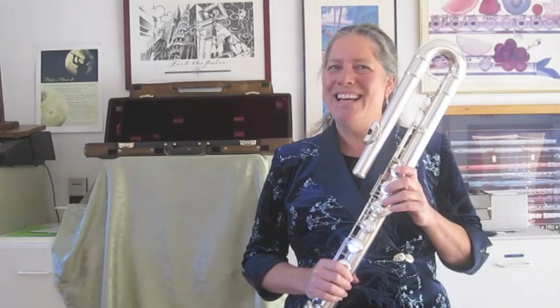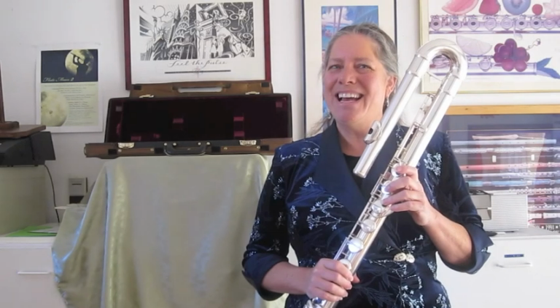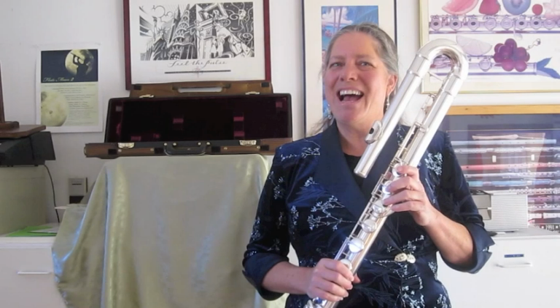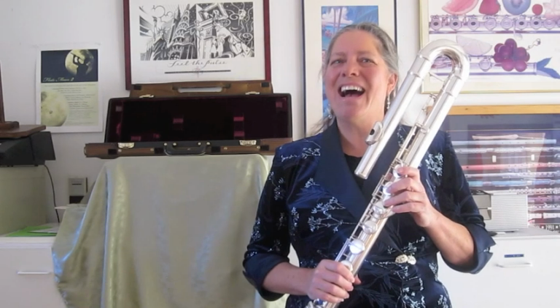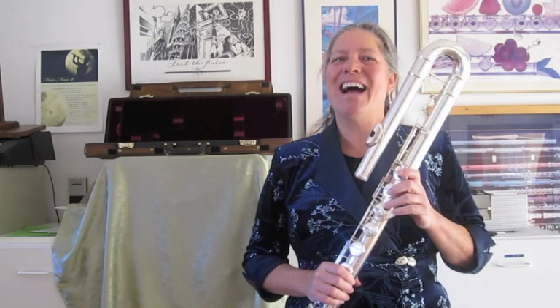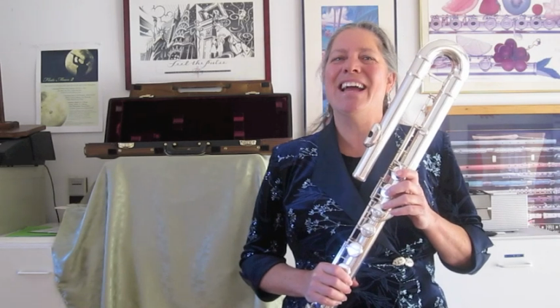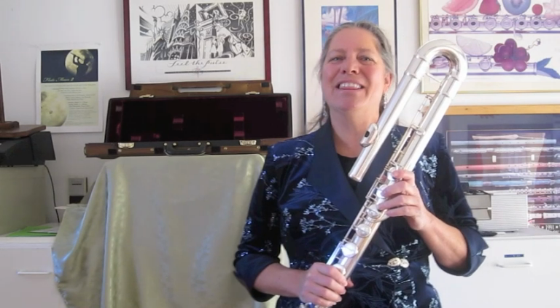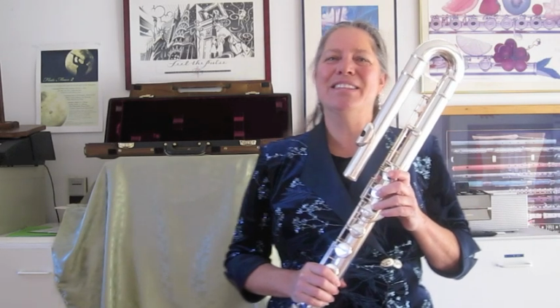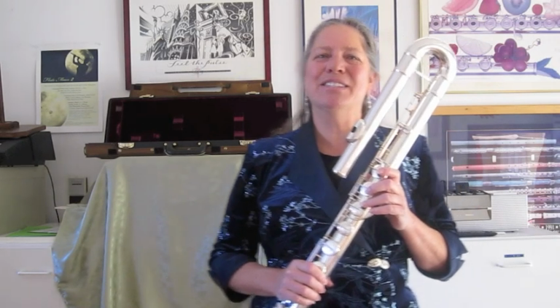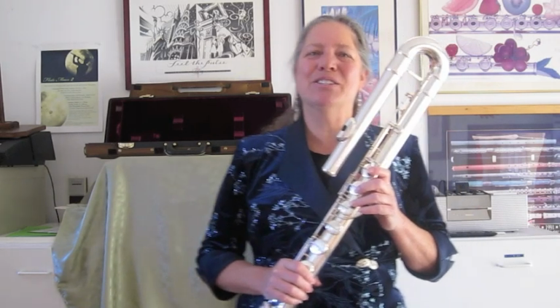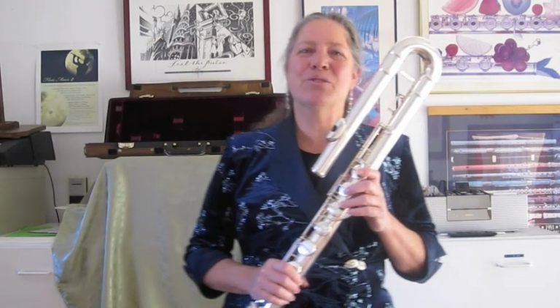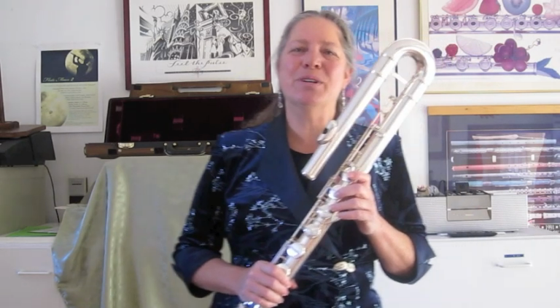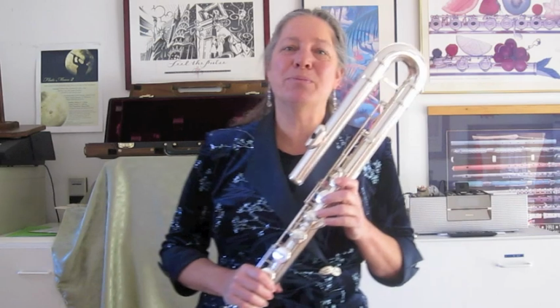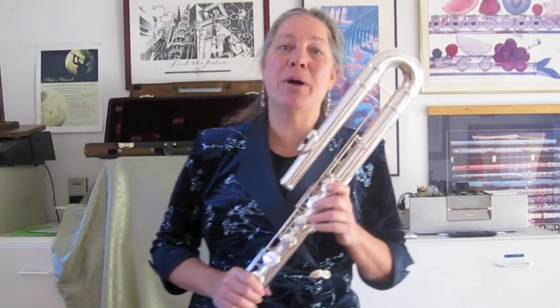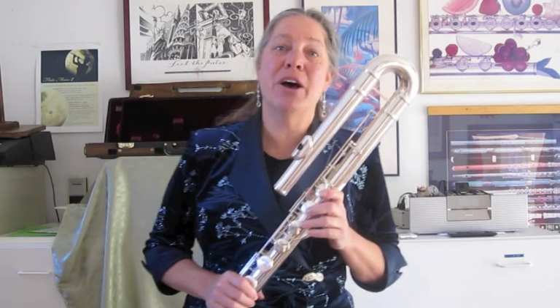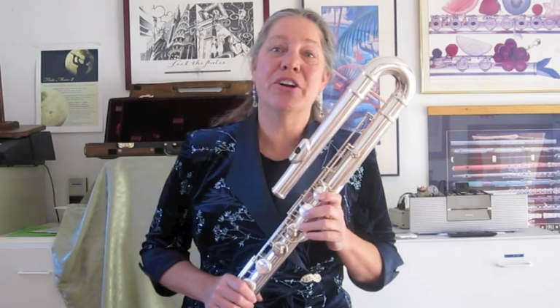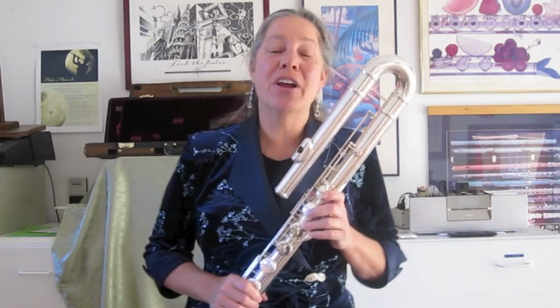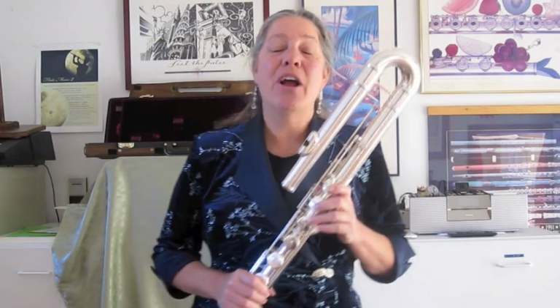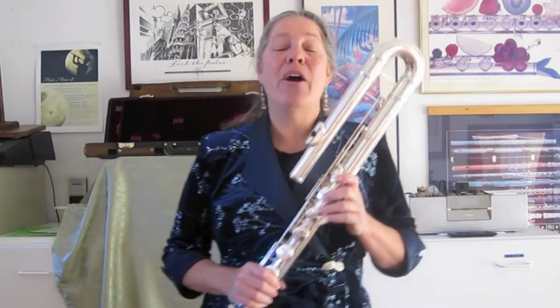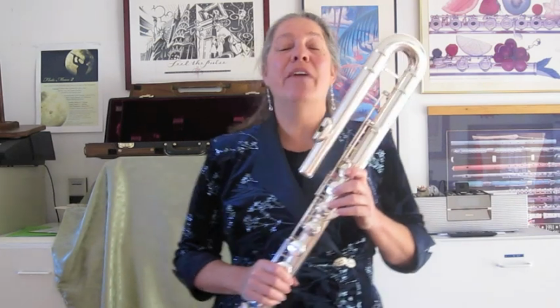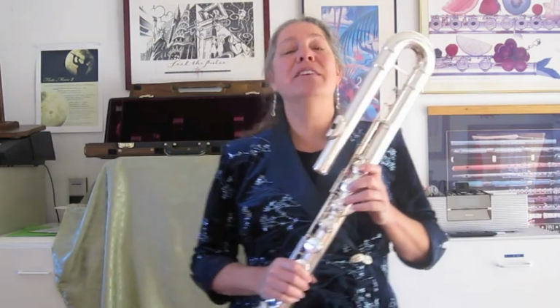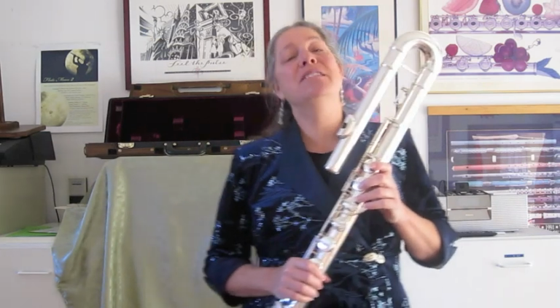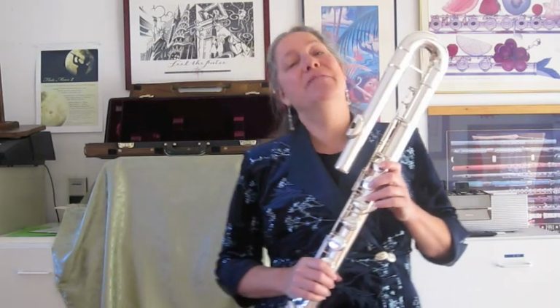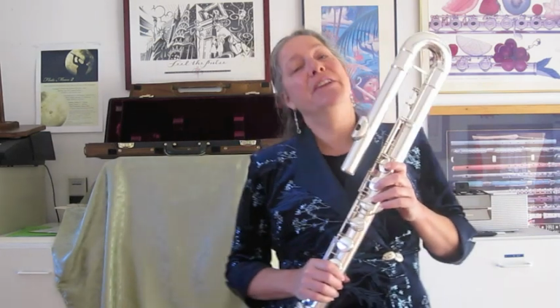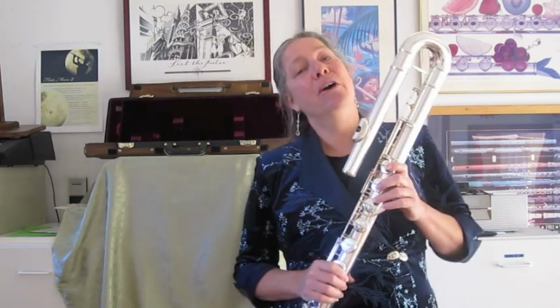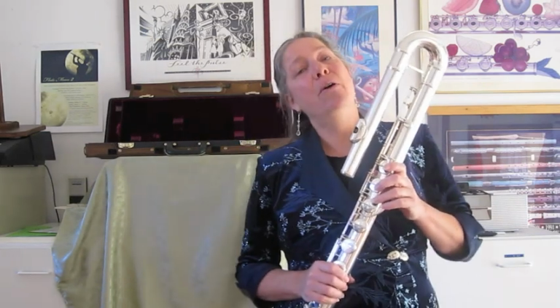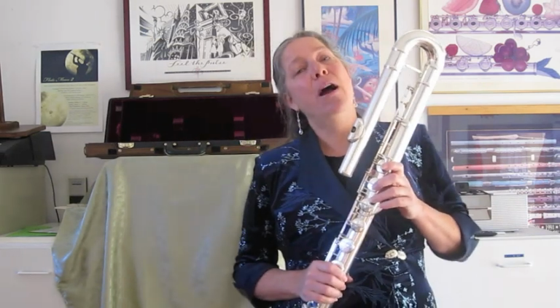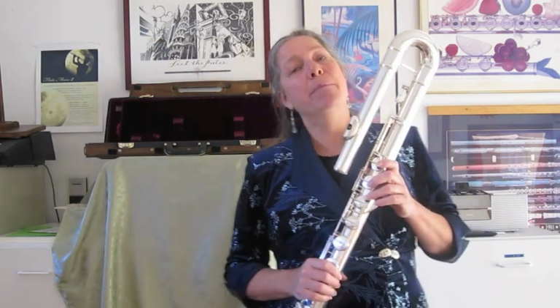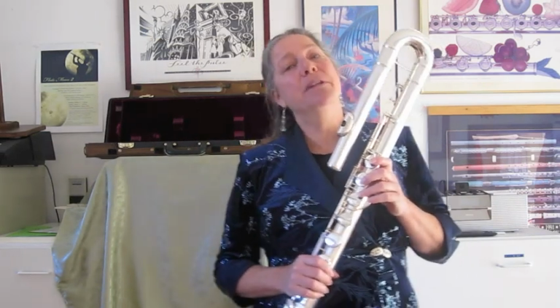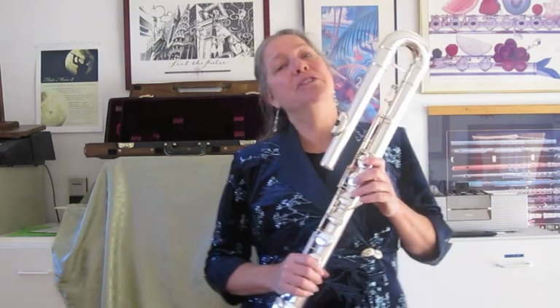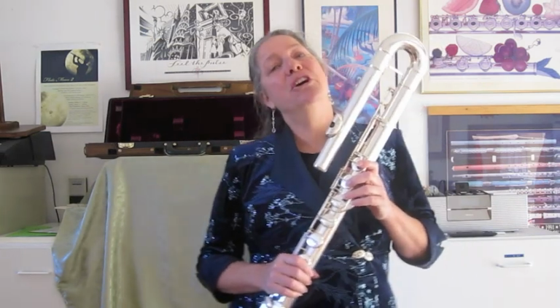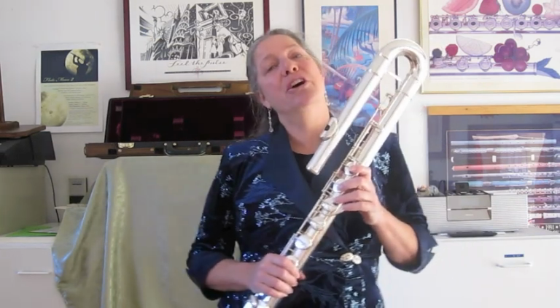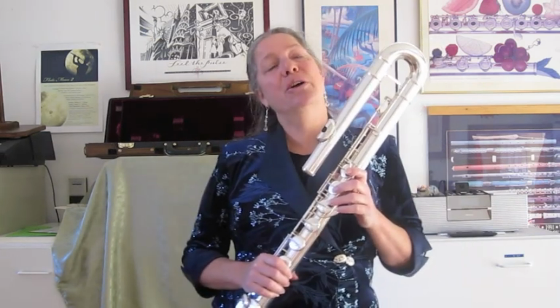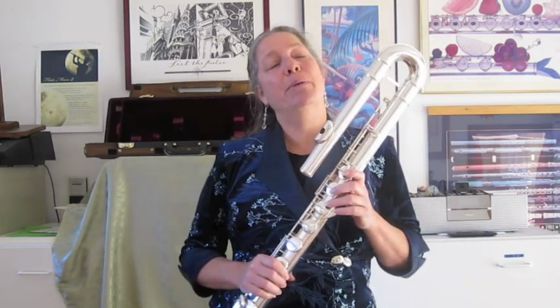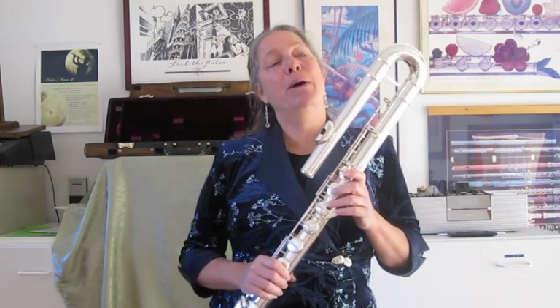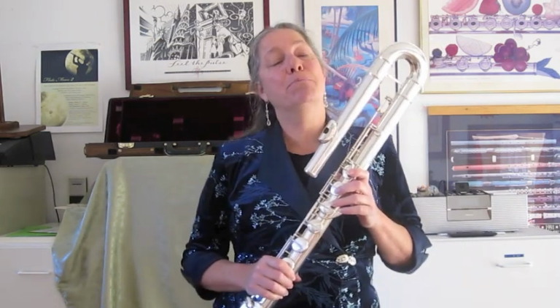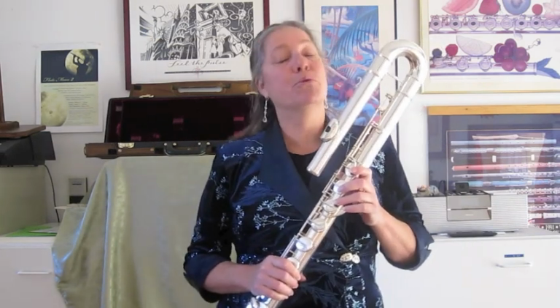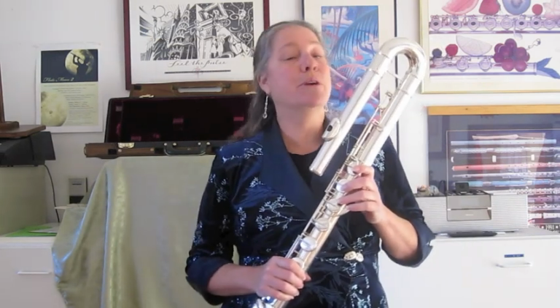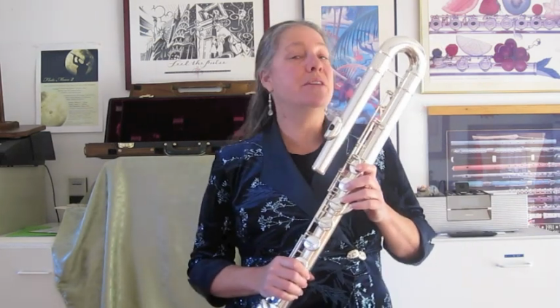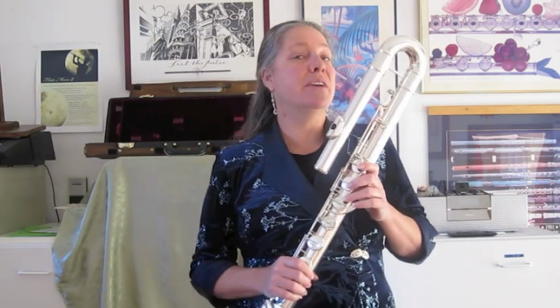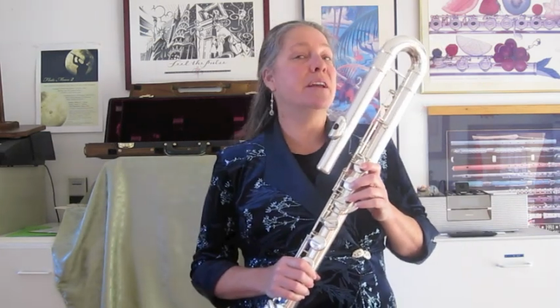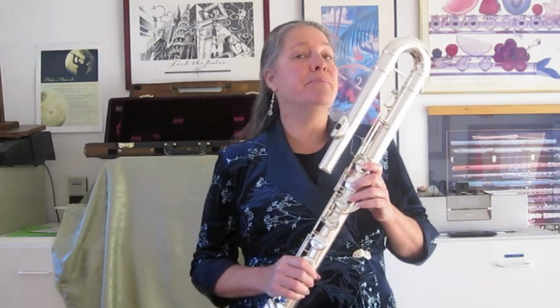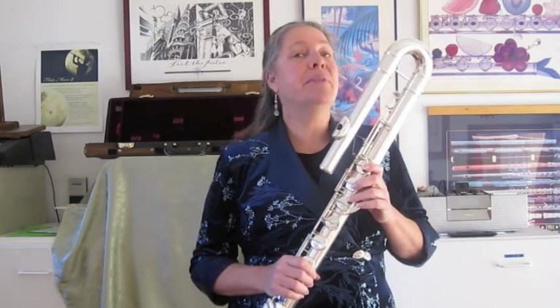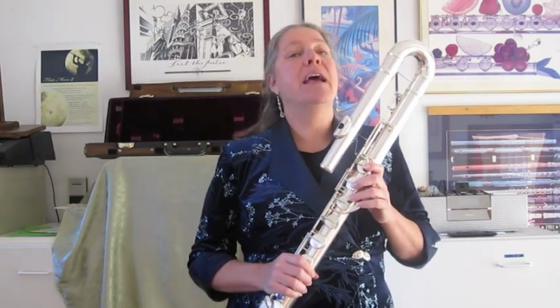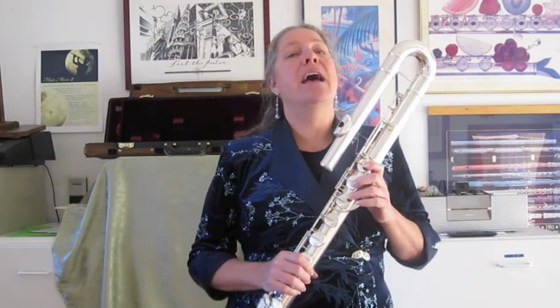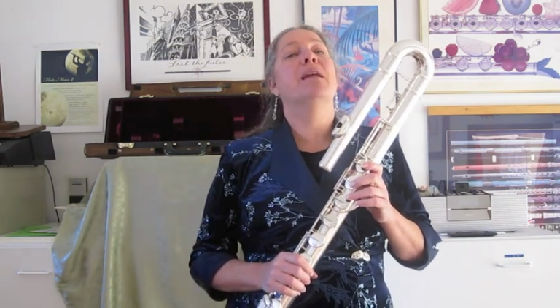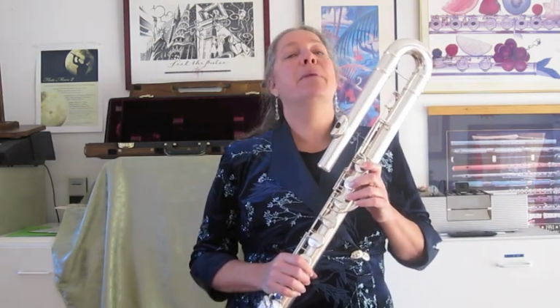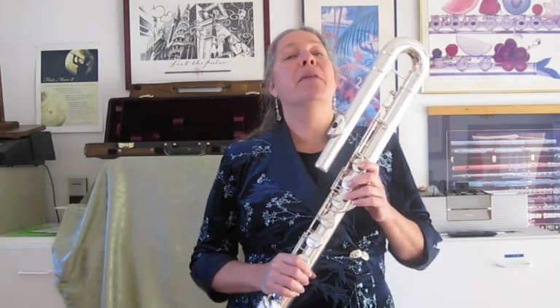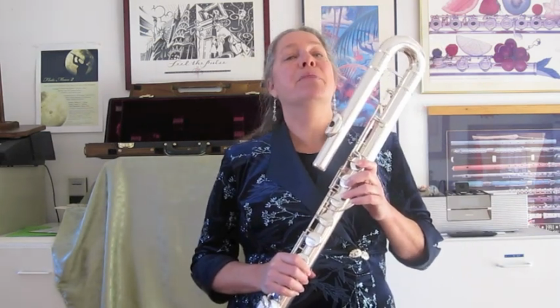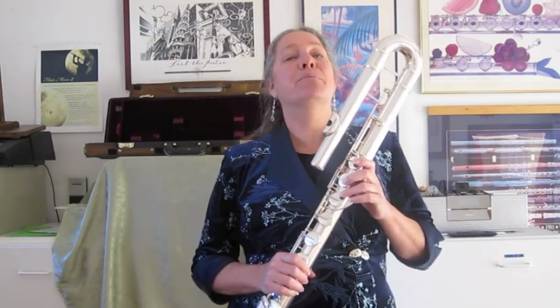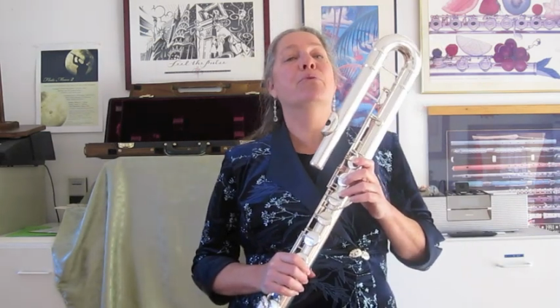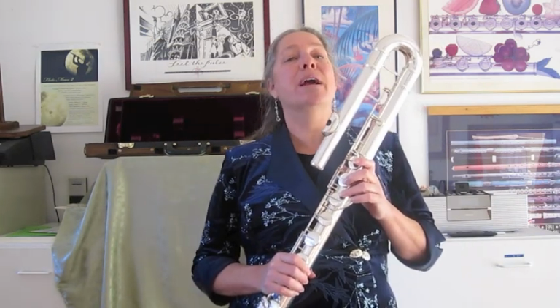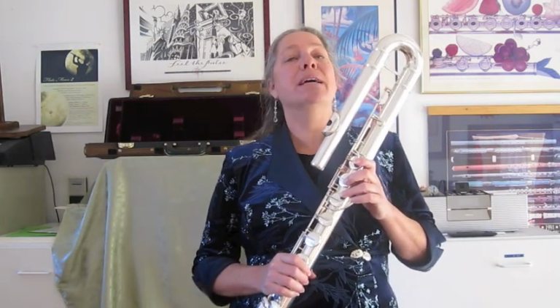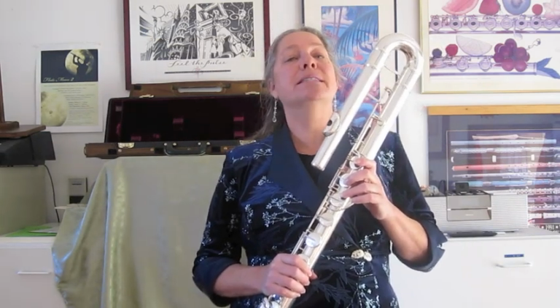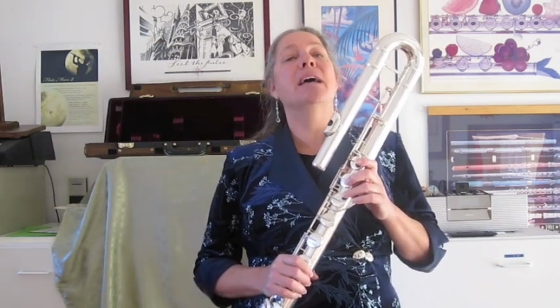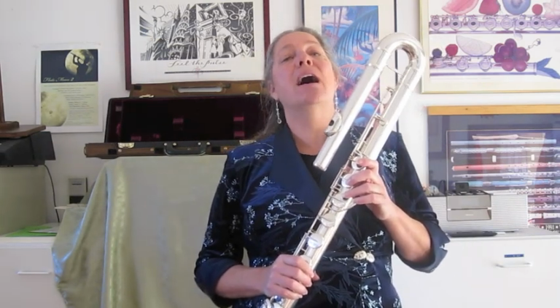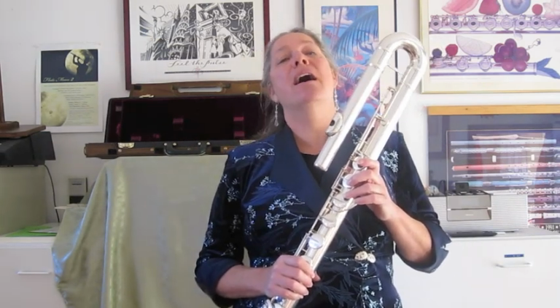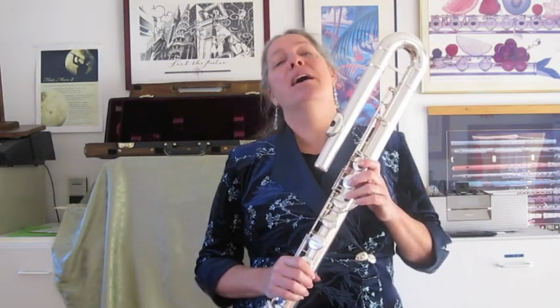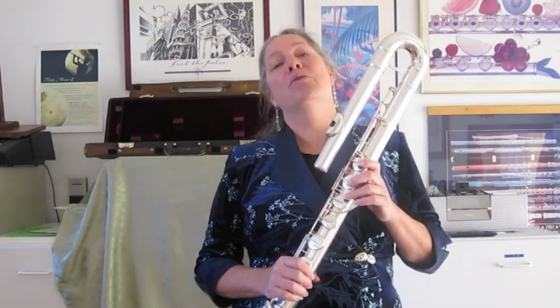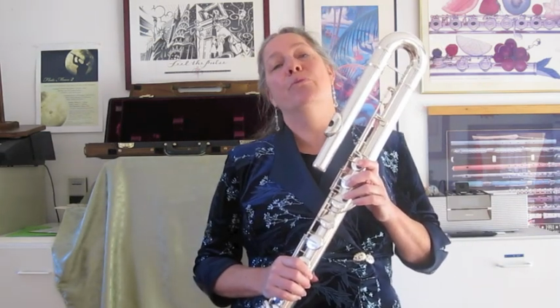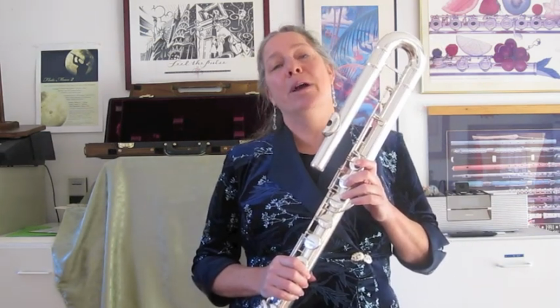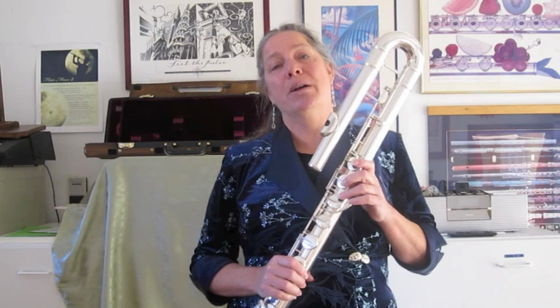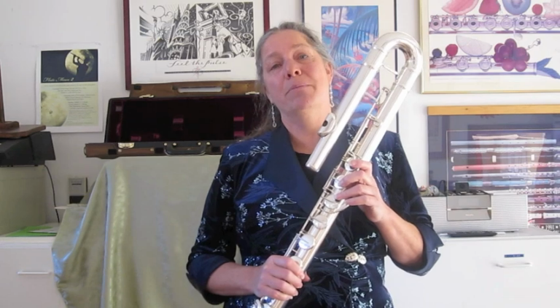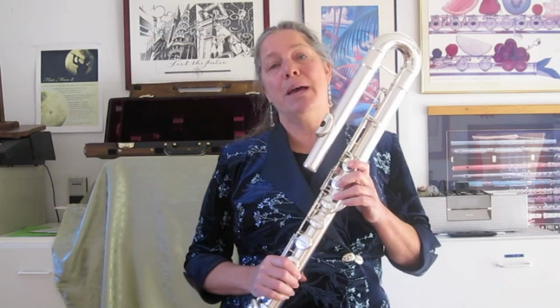Hi, this is Chris Potter. On this video, I'm going to talk about breathing and about the brands I recommend.